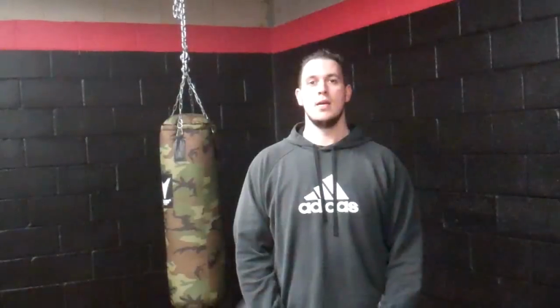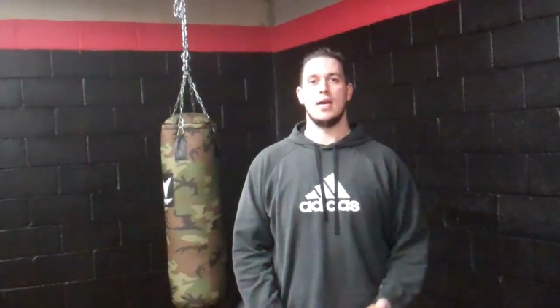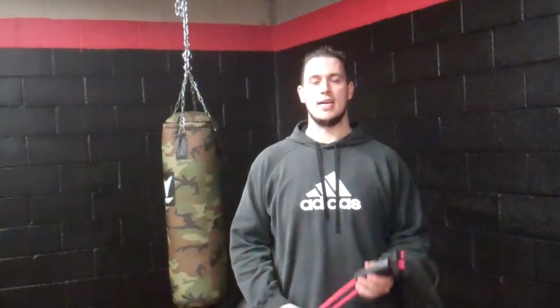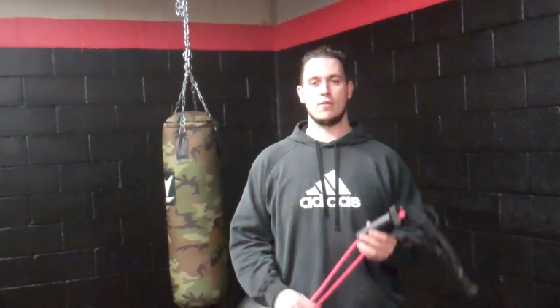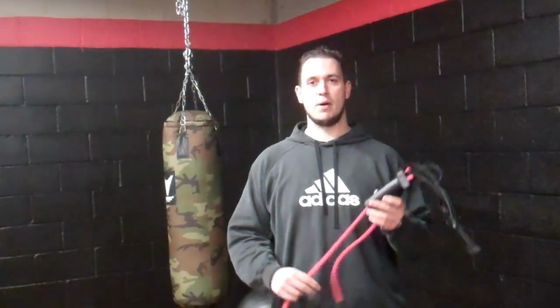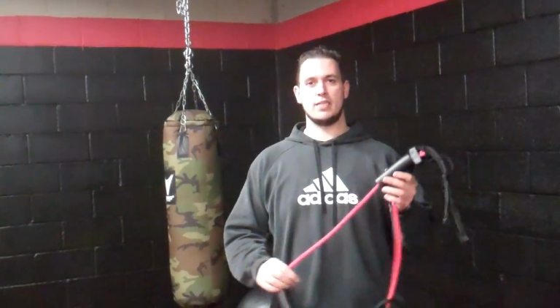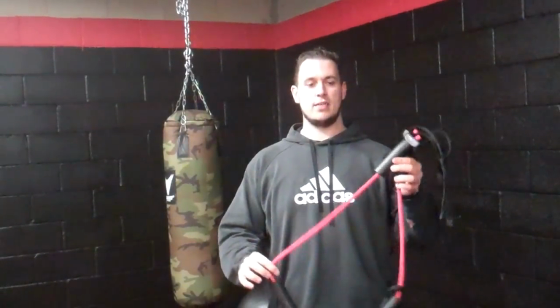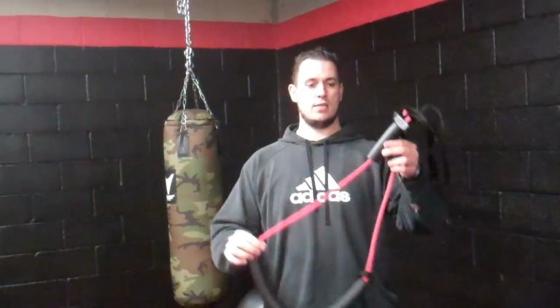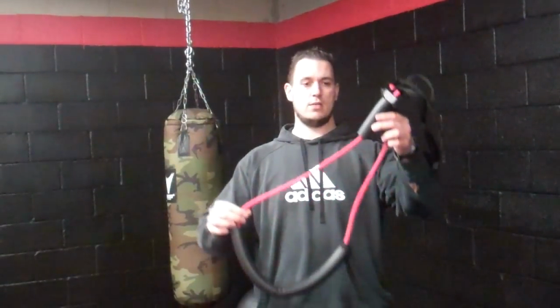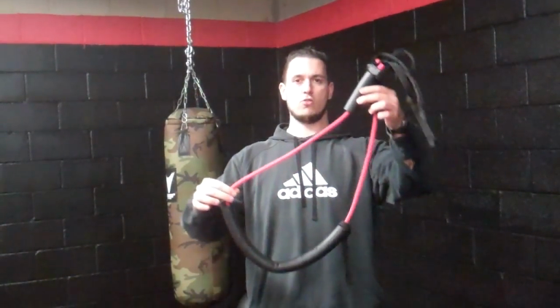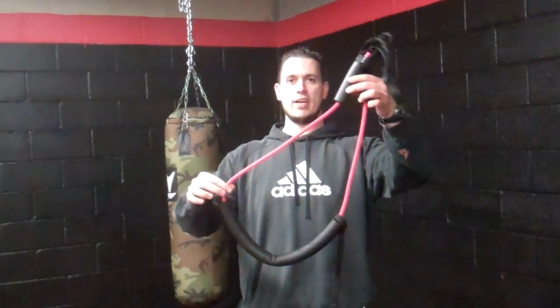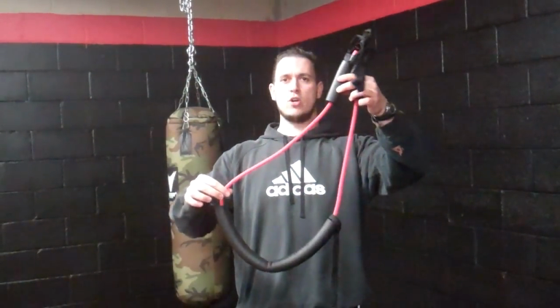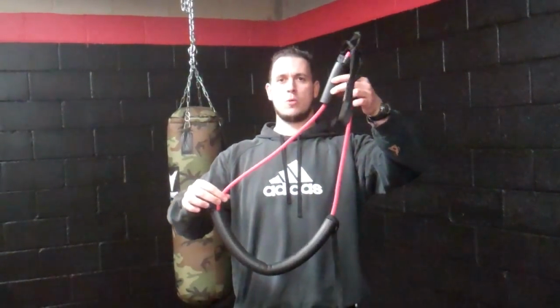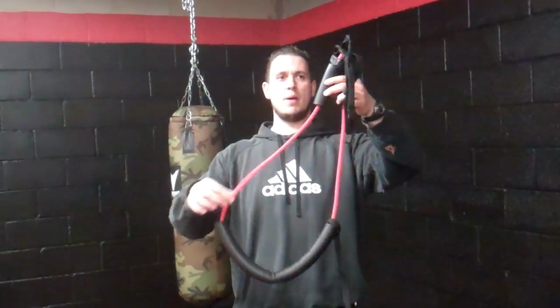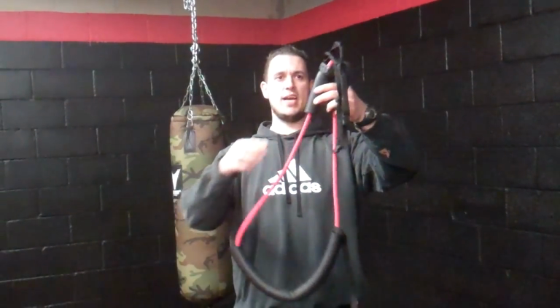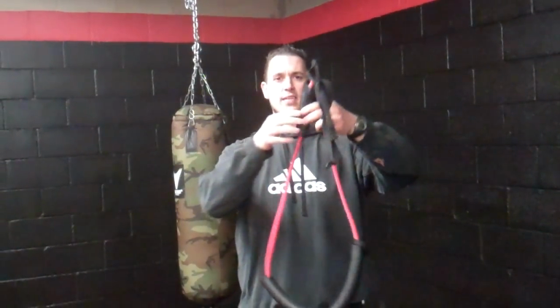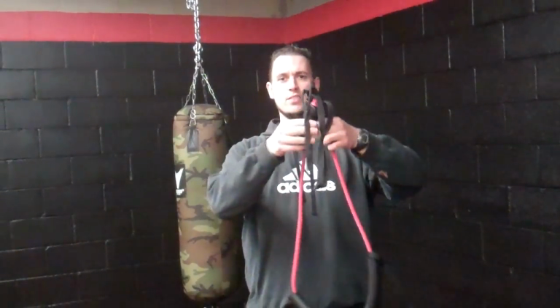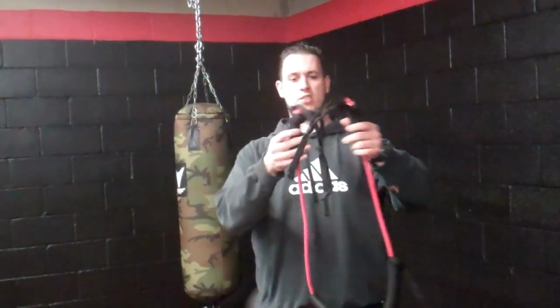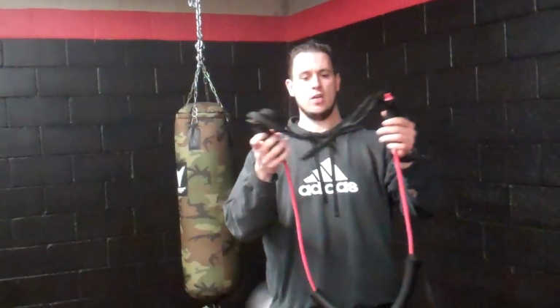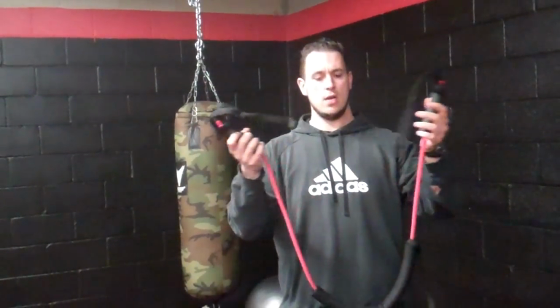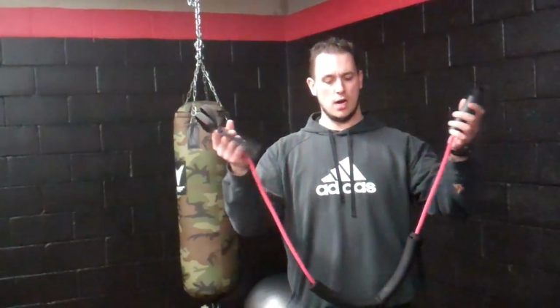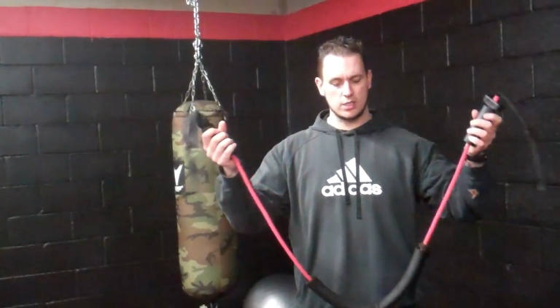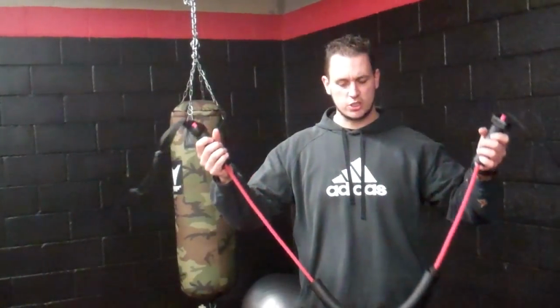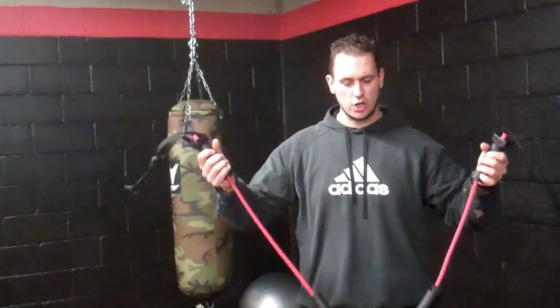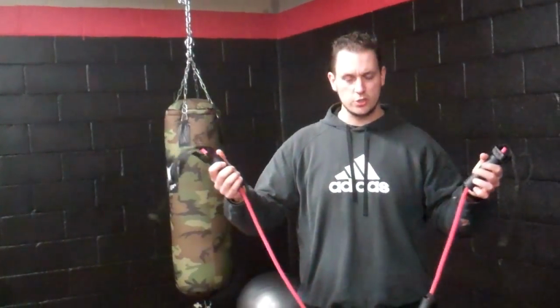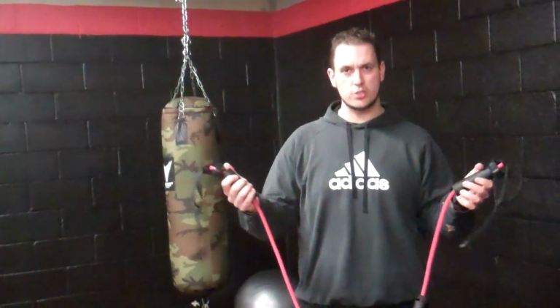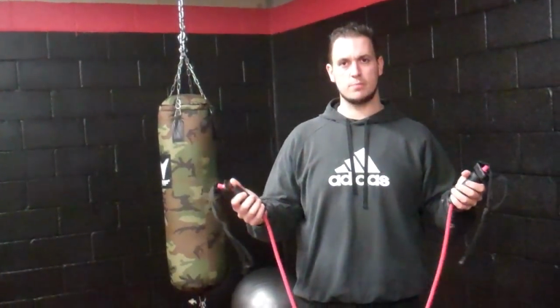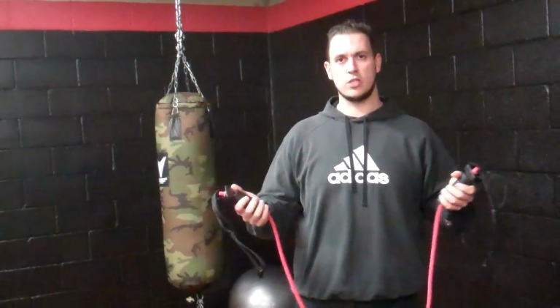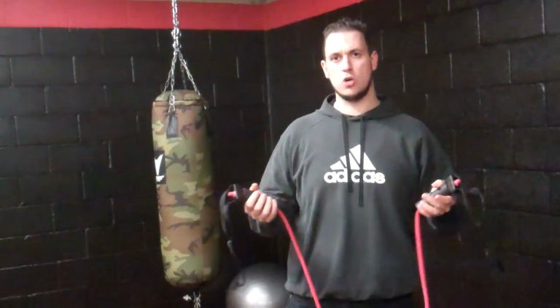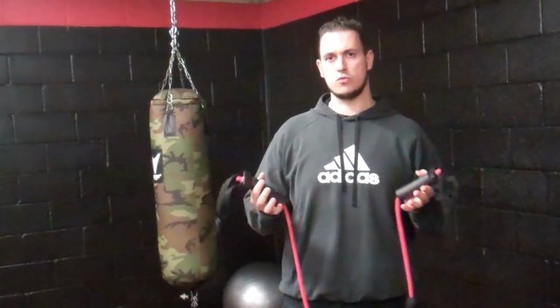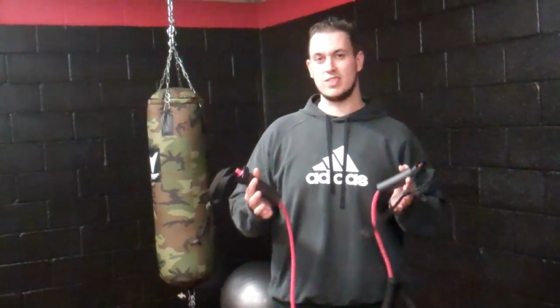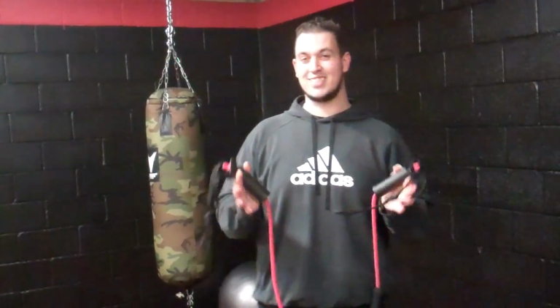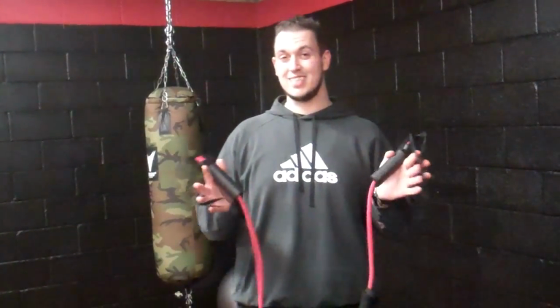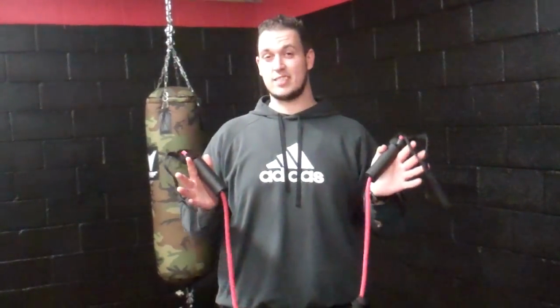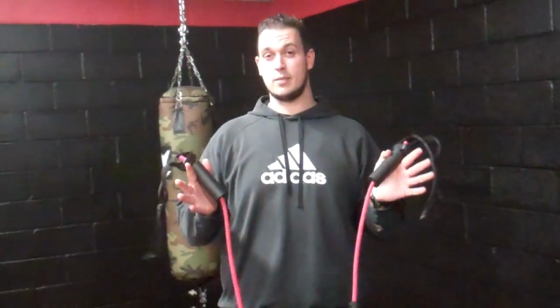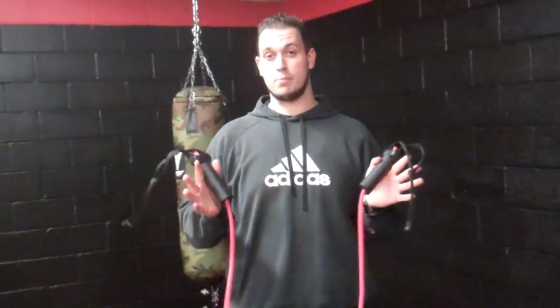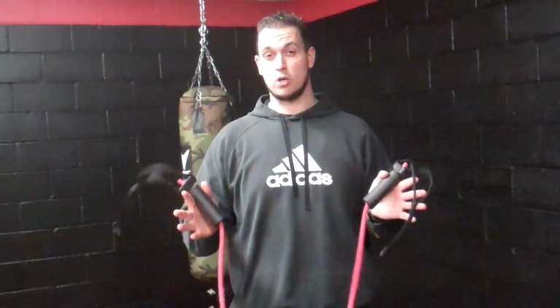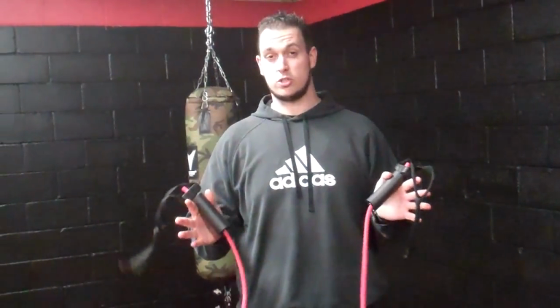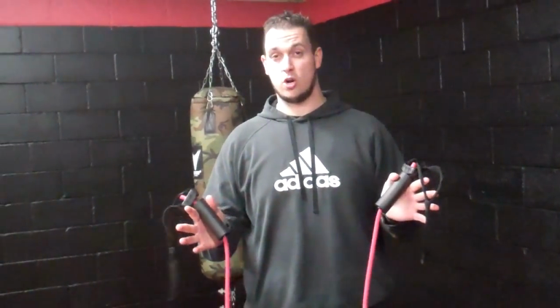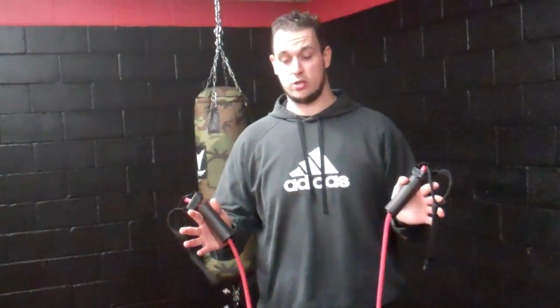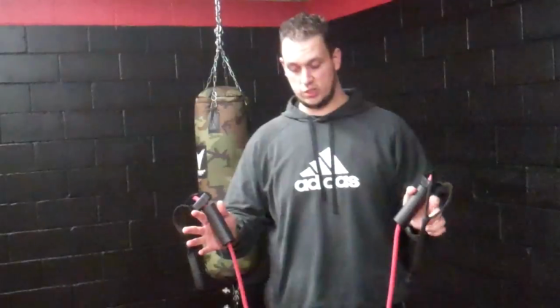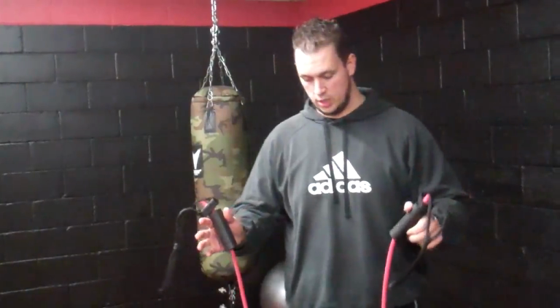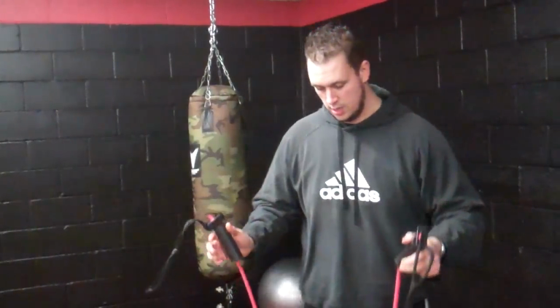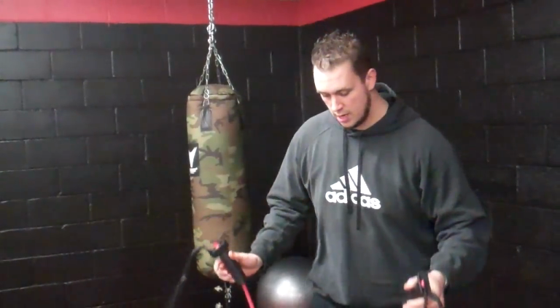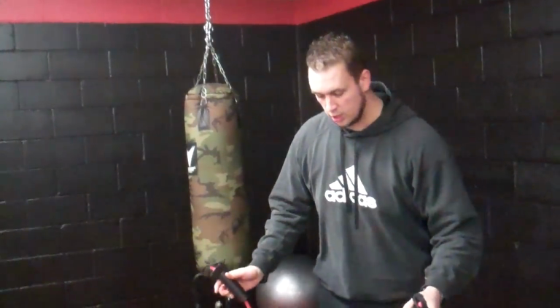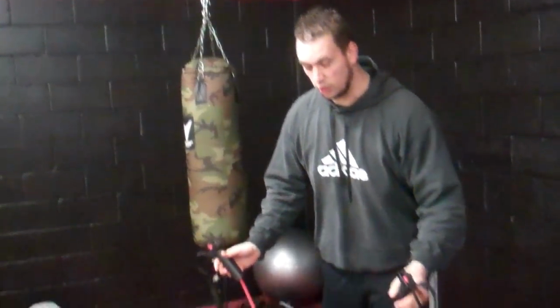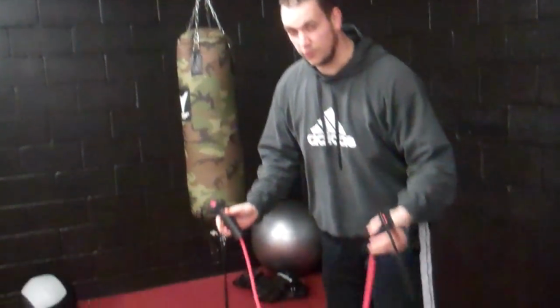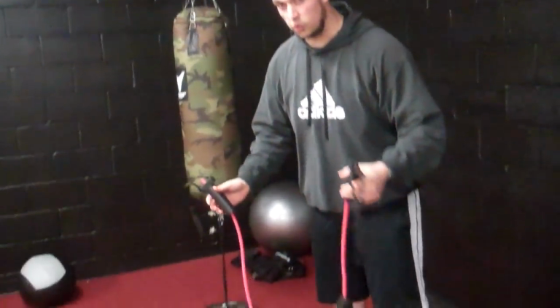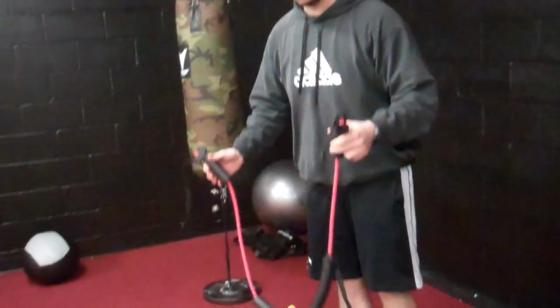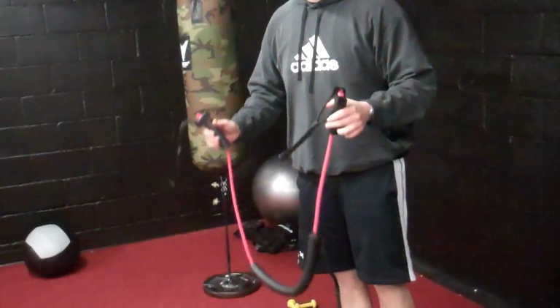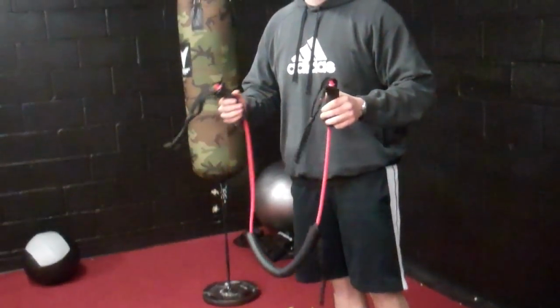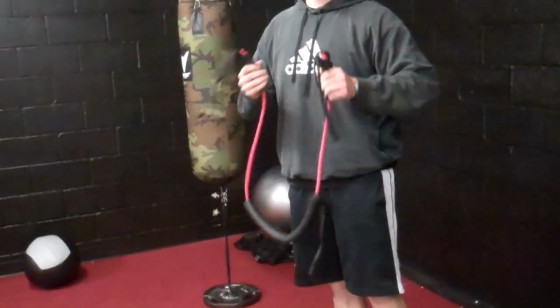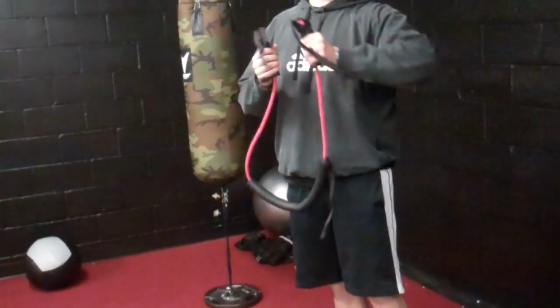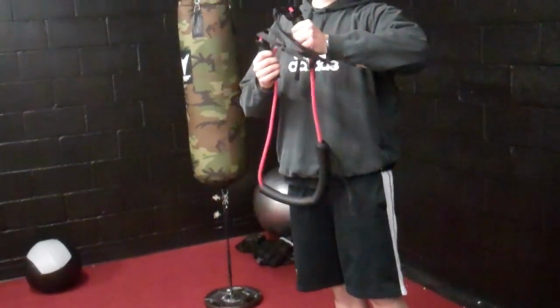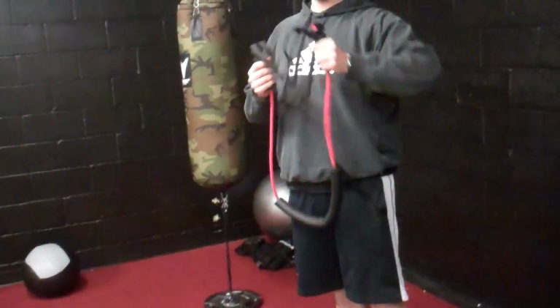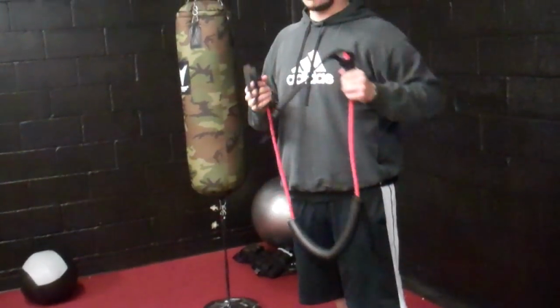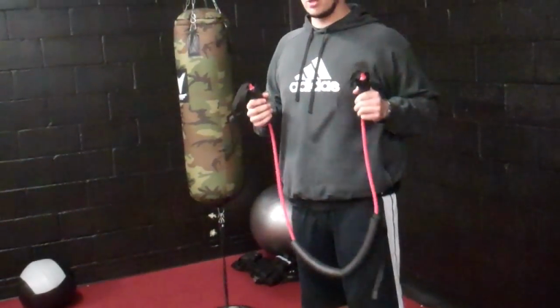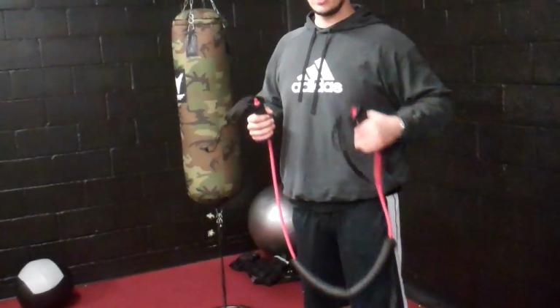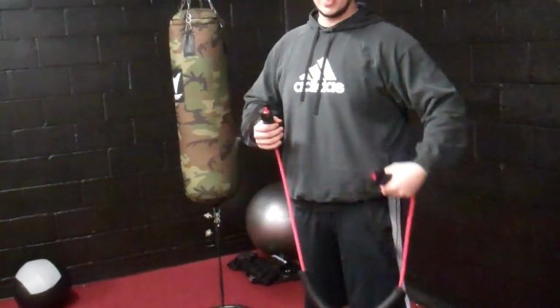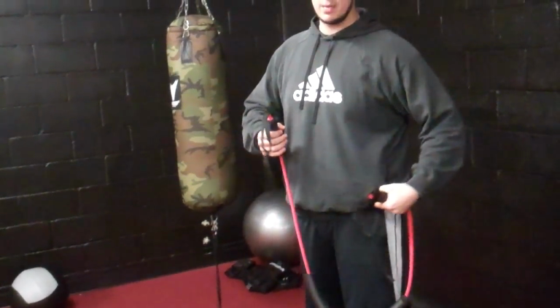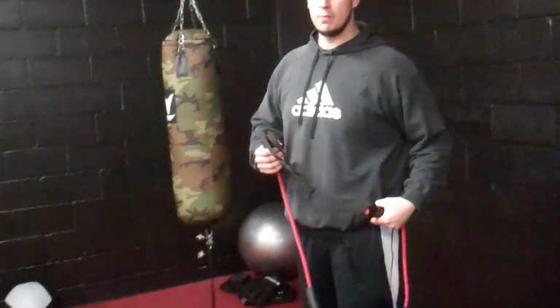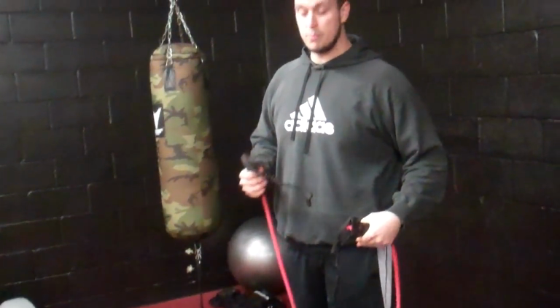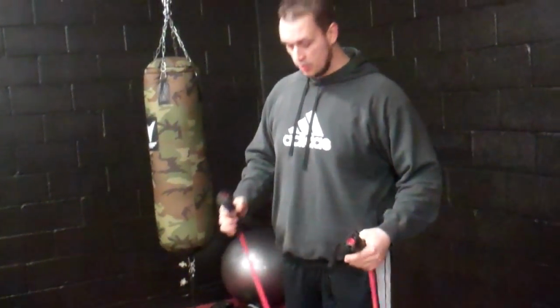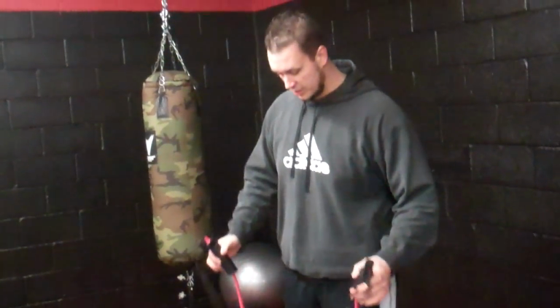Hey everybody. I'm going to show you something called resisted bird dogs. Good for core, shoulder stability, and hip mobility.